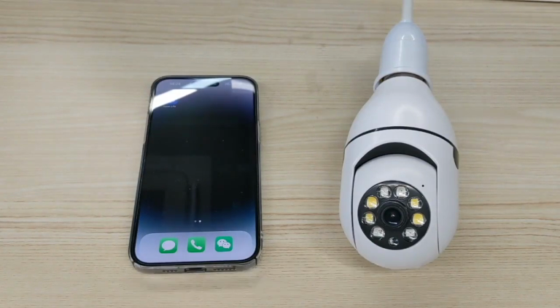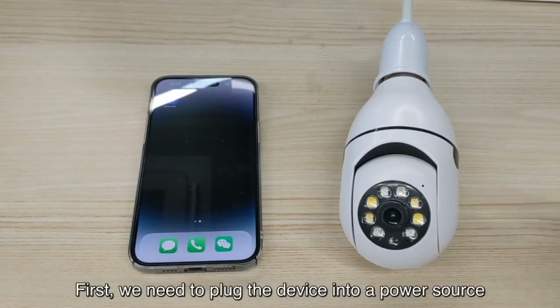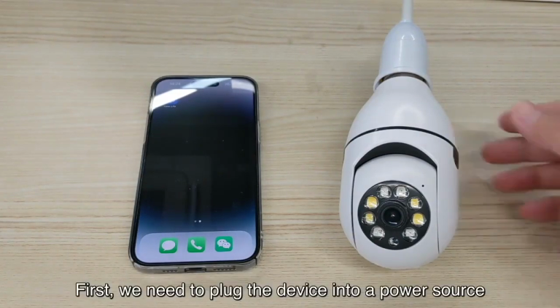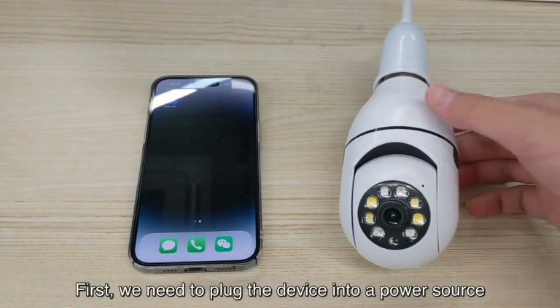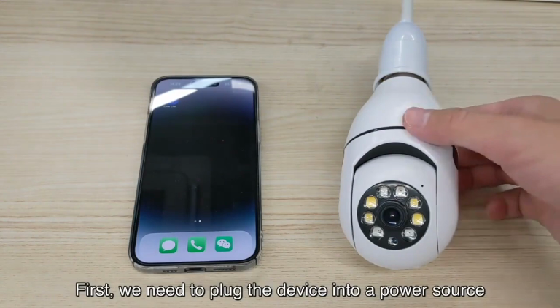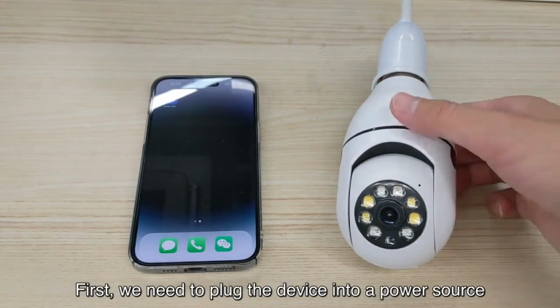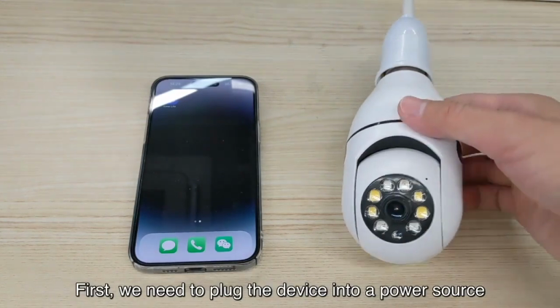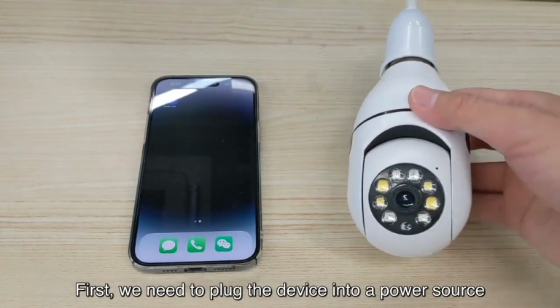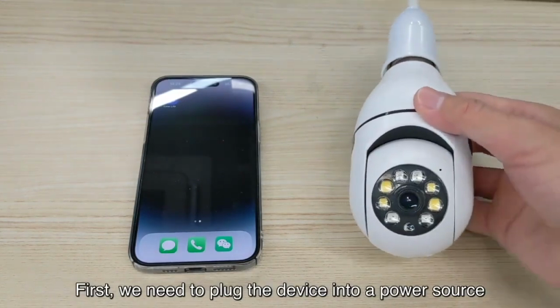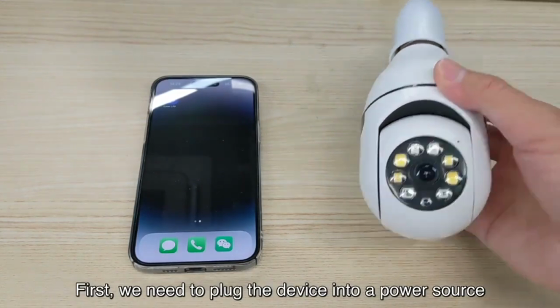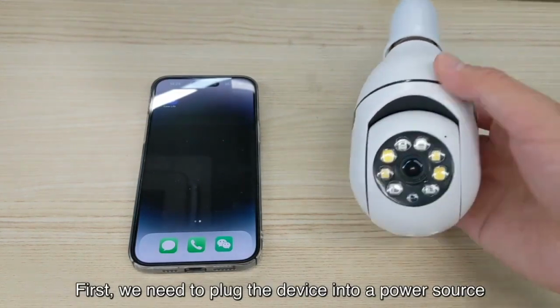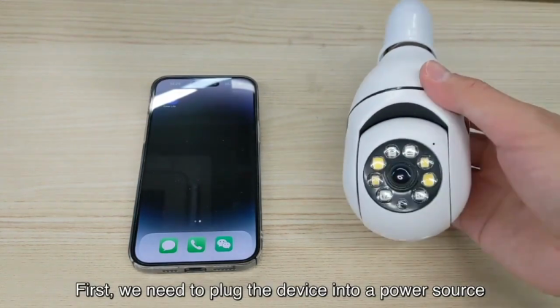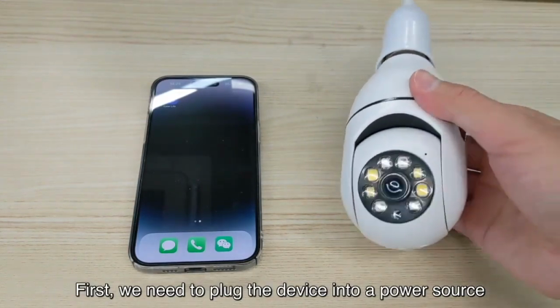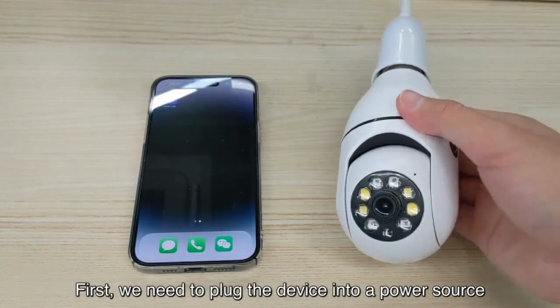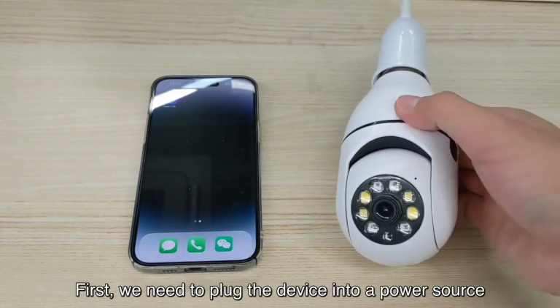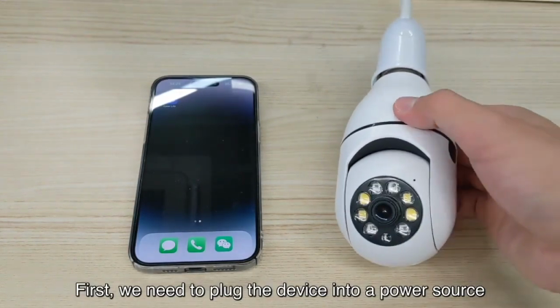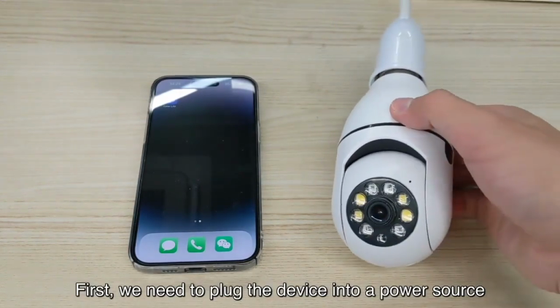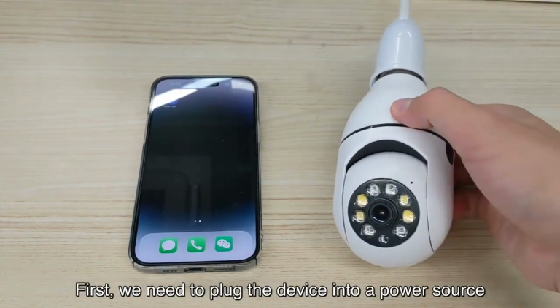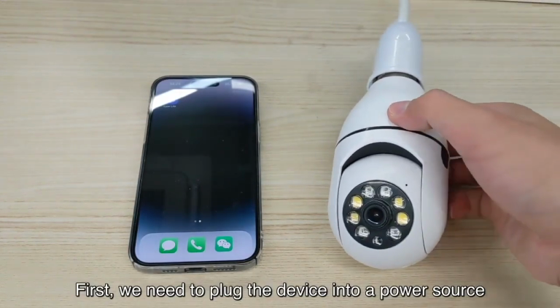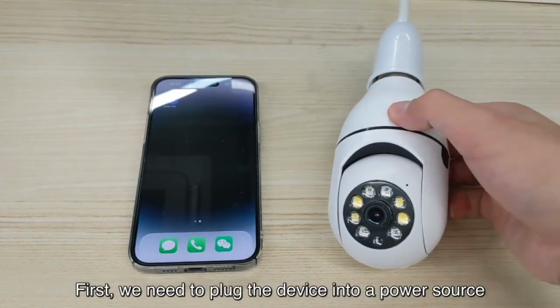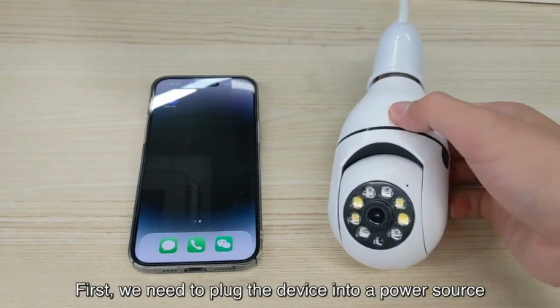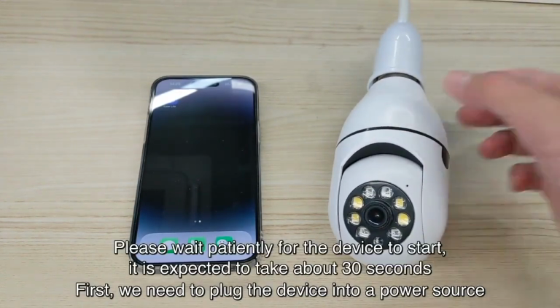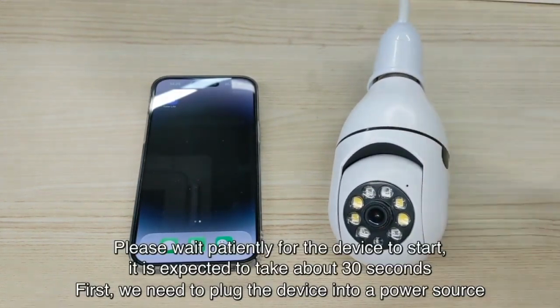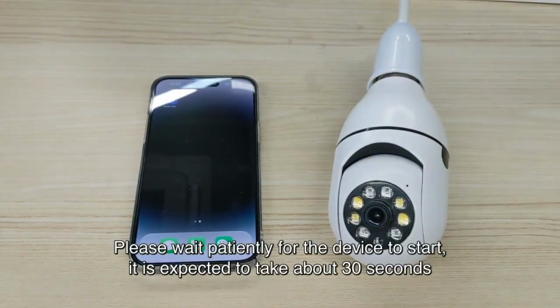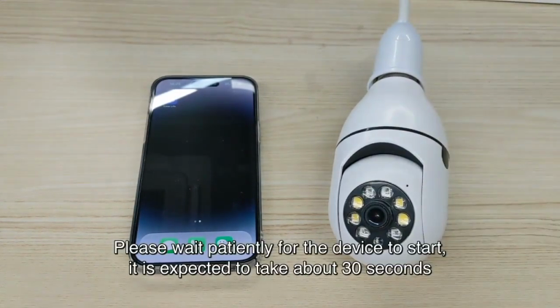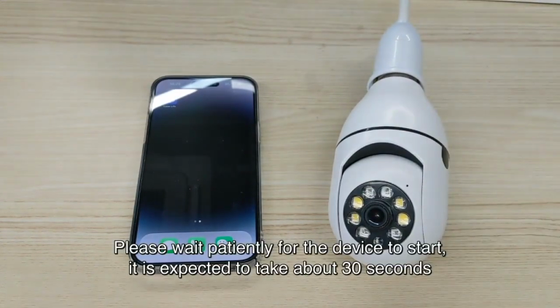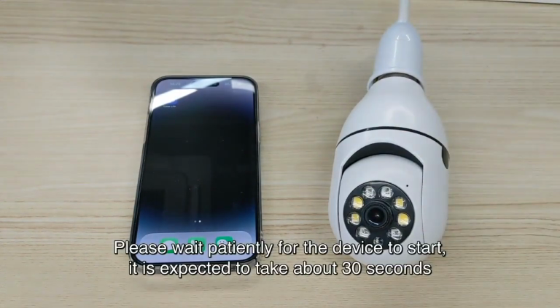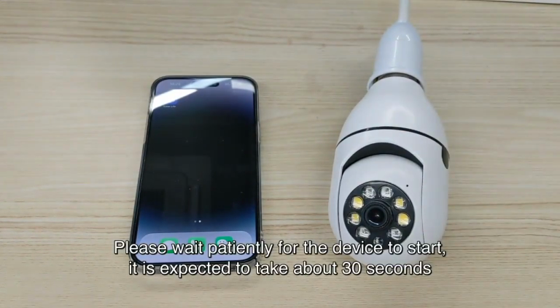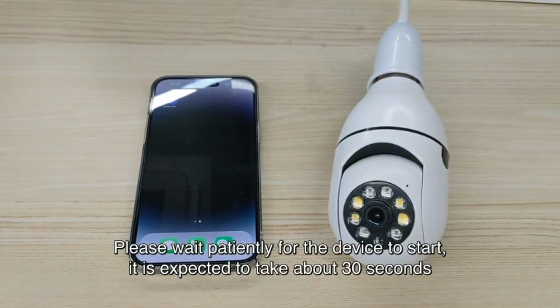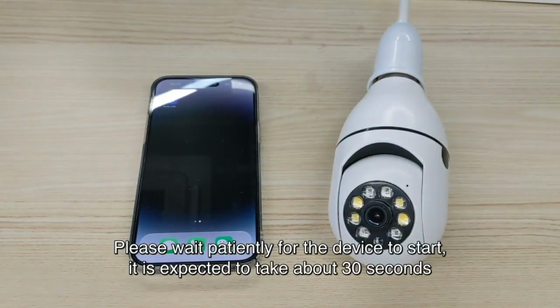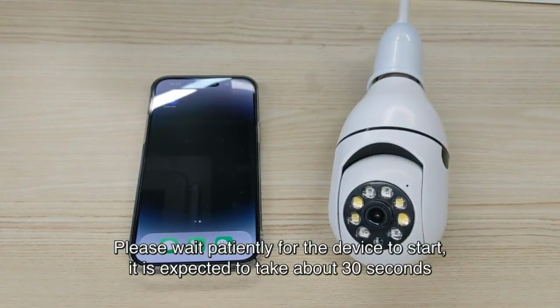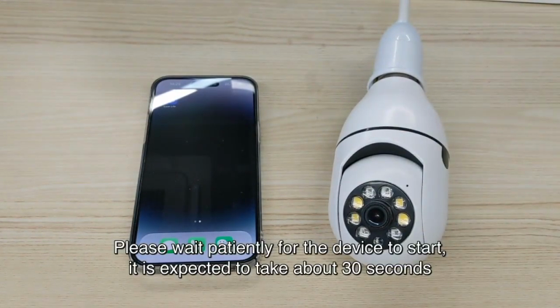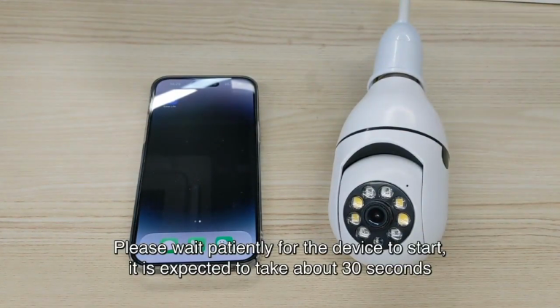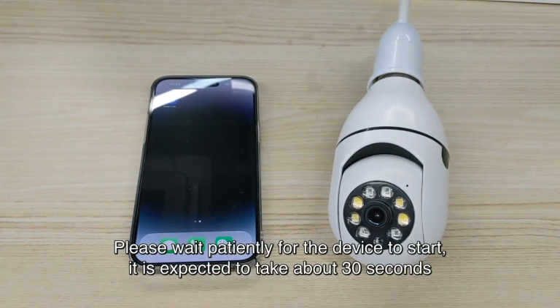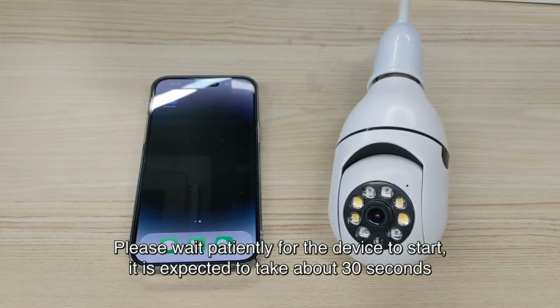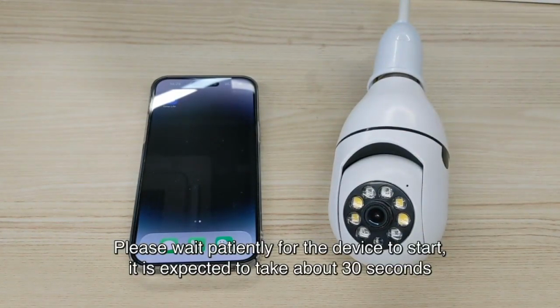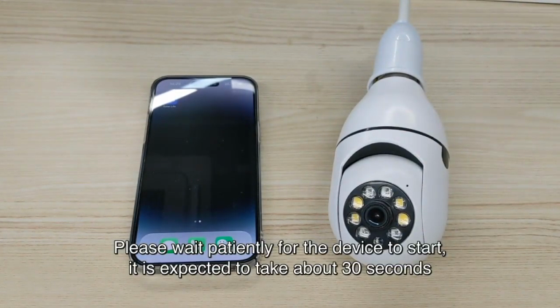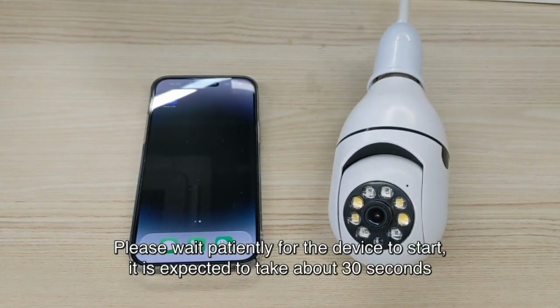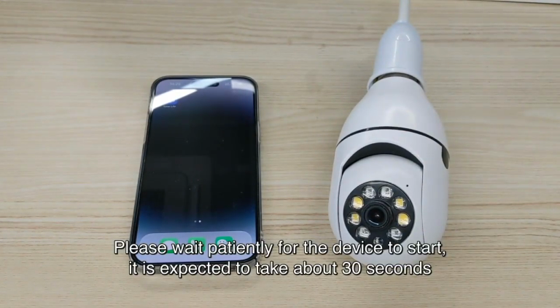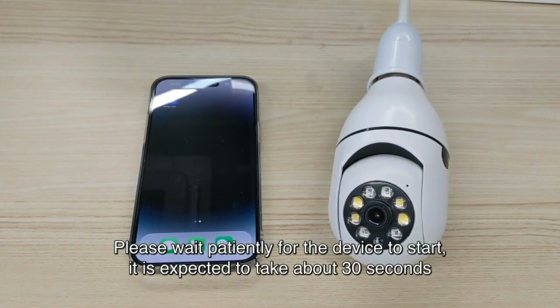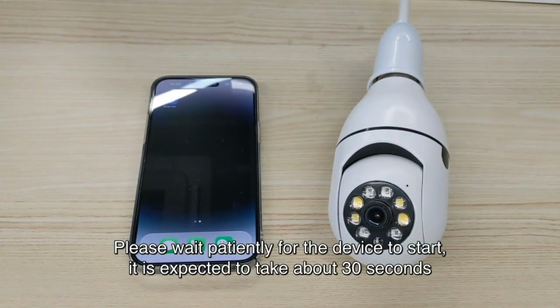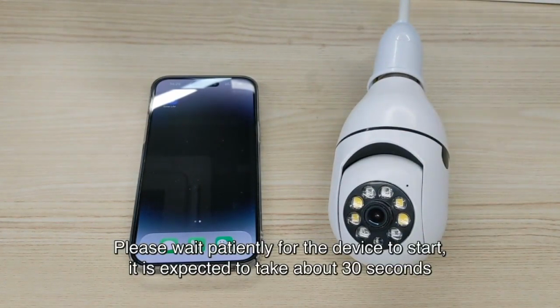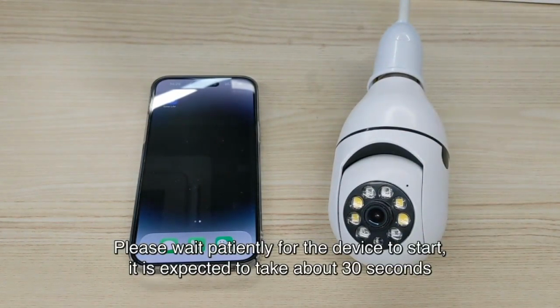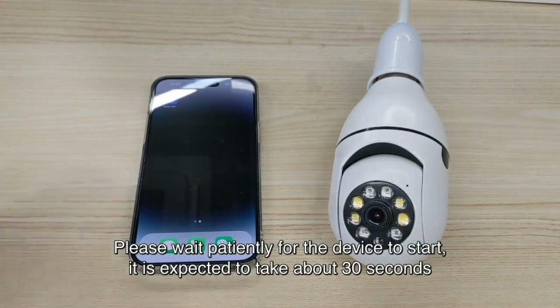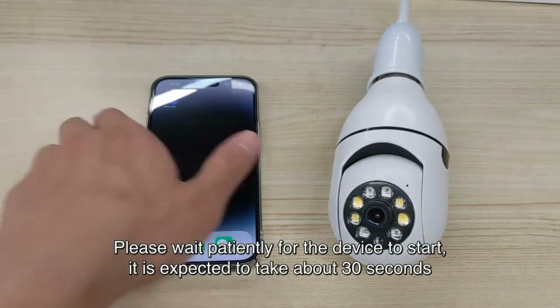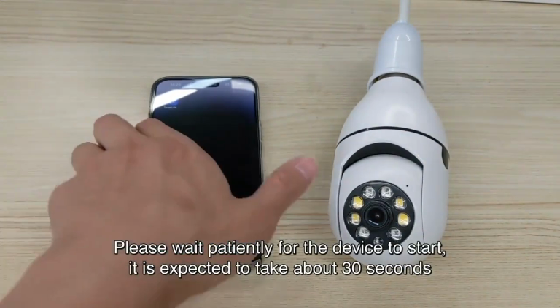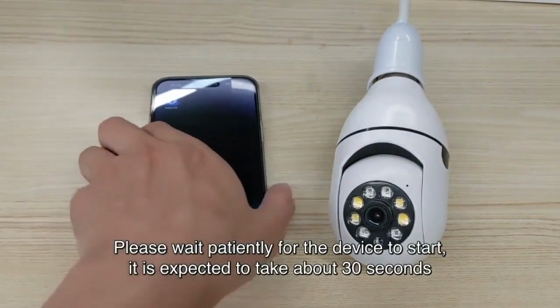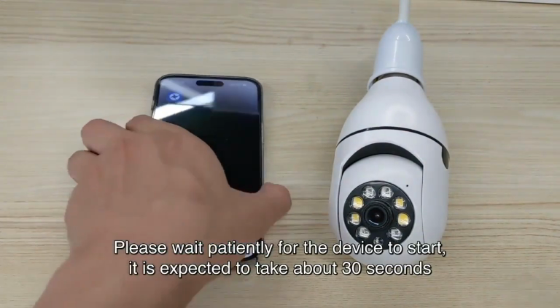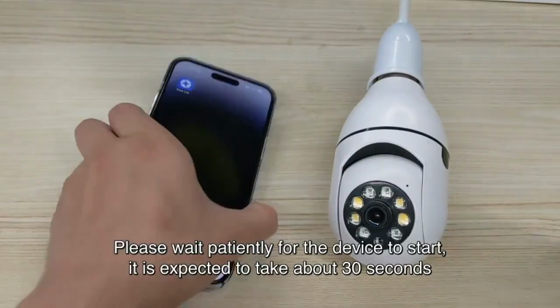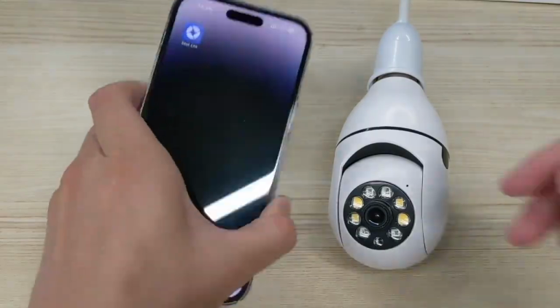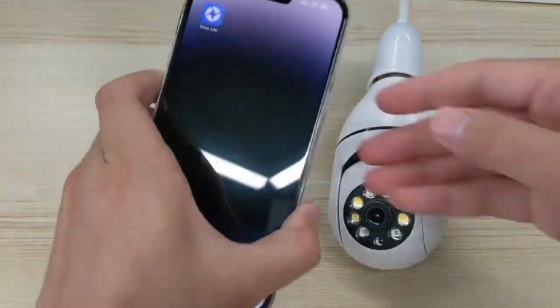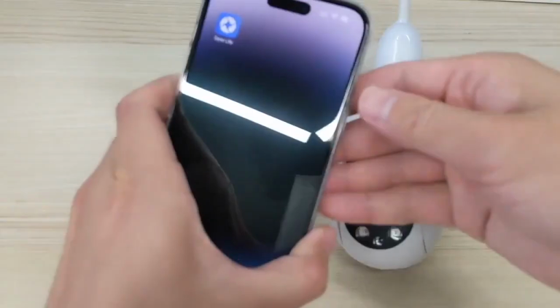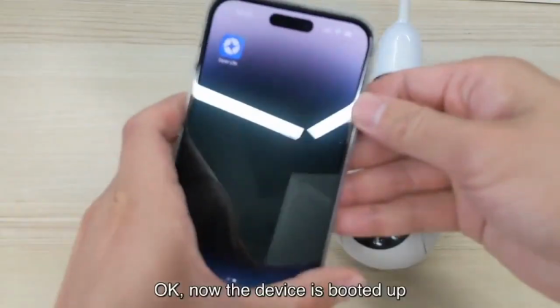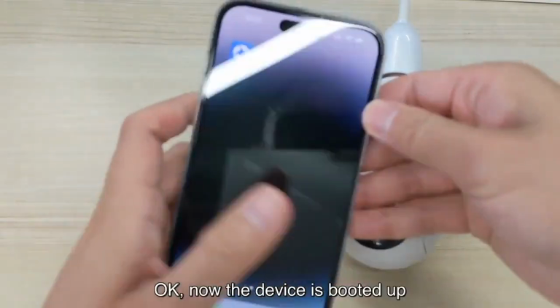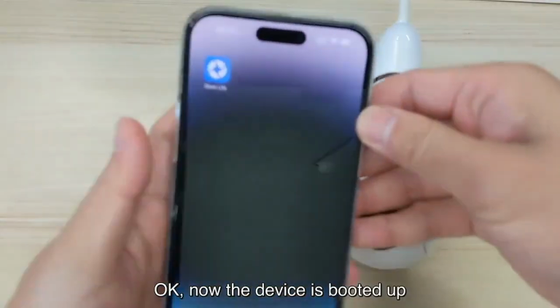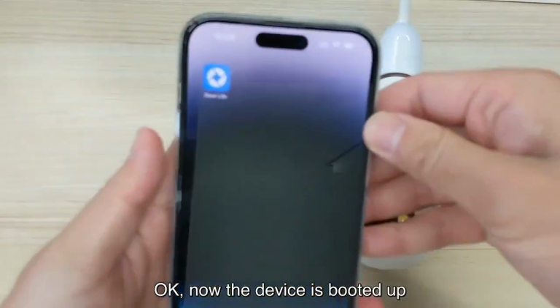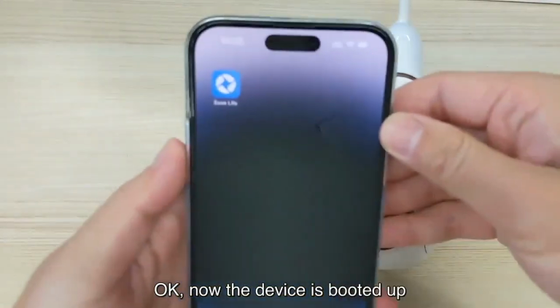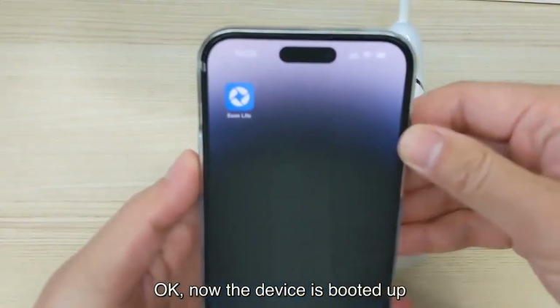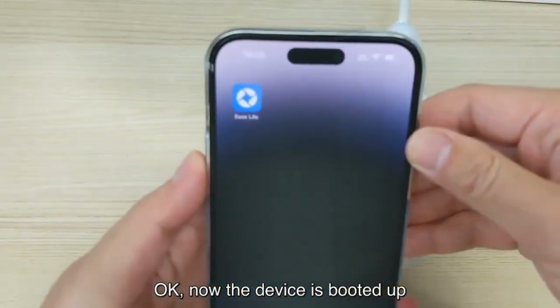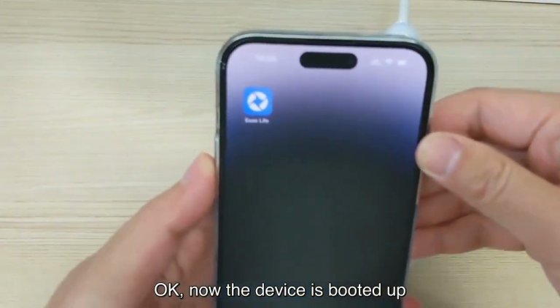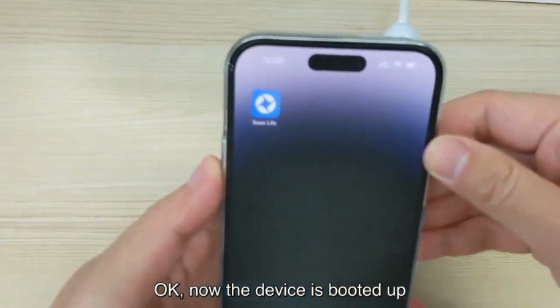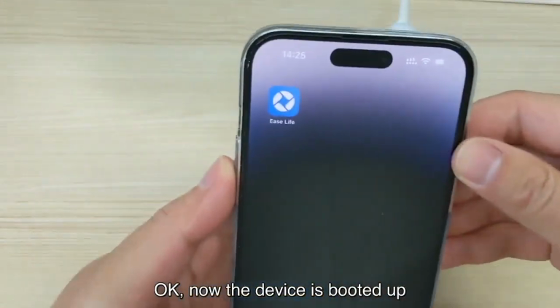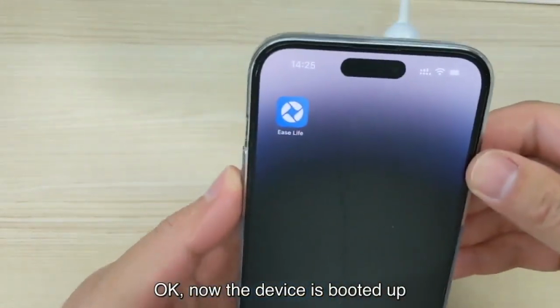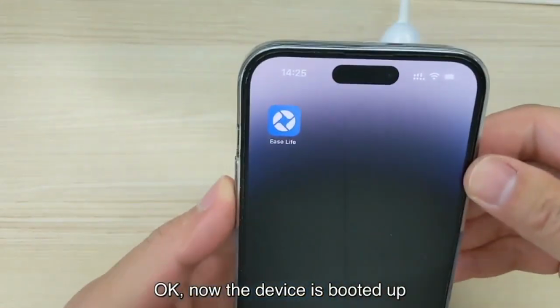First, we need to plug the device into a power source. Please wait patiently for the device to start — it is expected to take about 30 seconds. Okay, now the device is booted up.